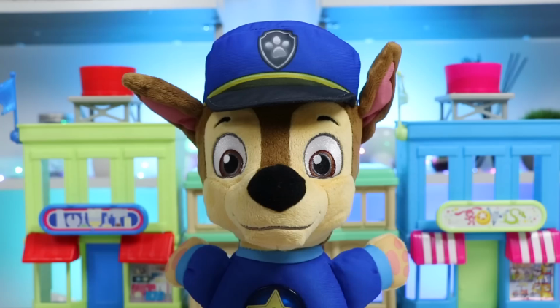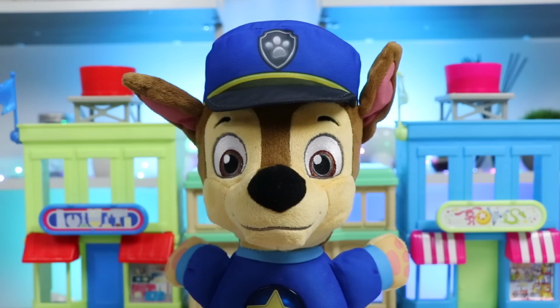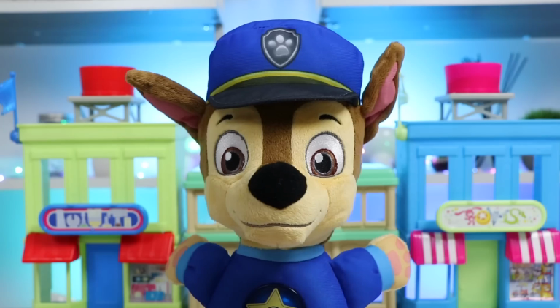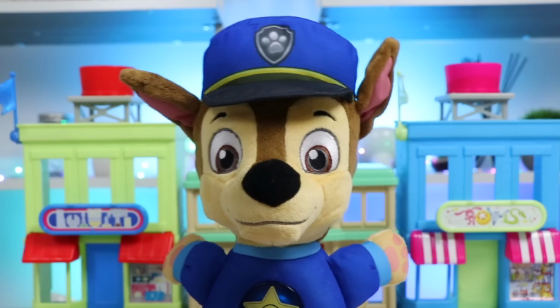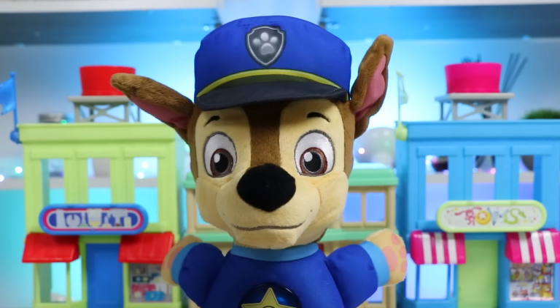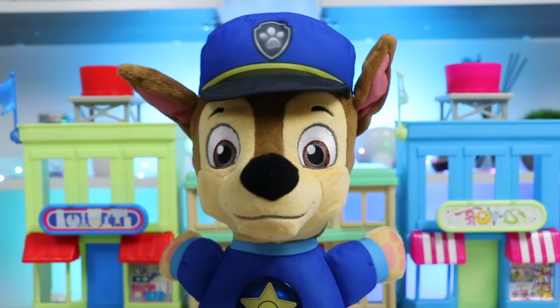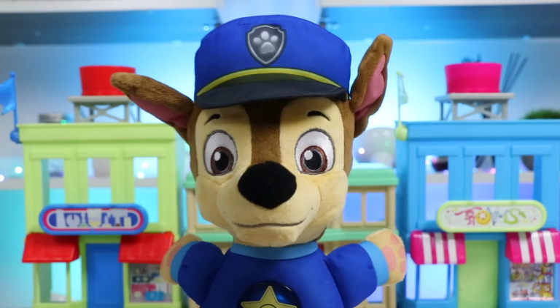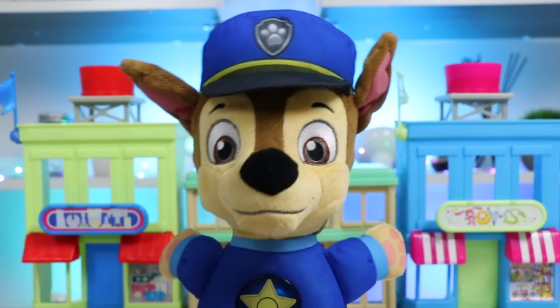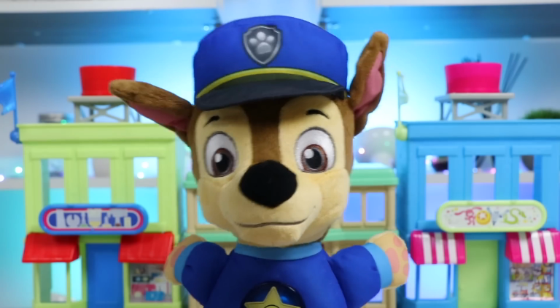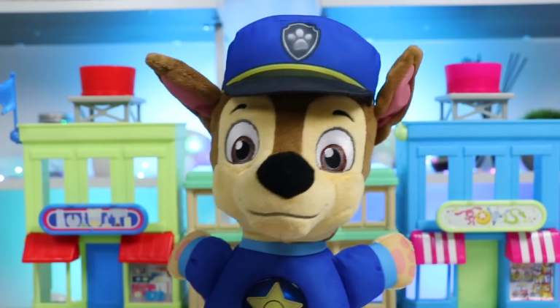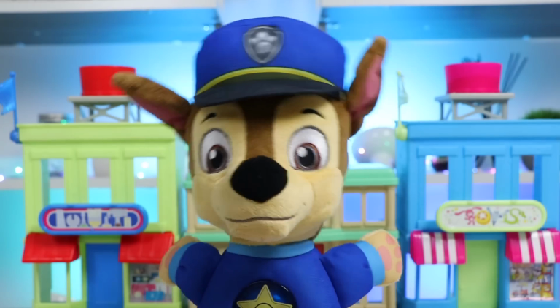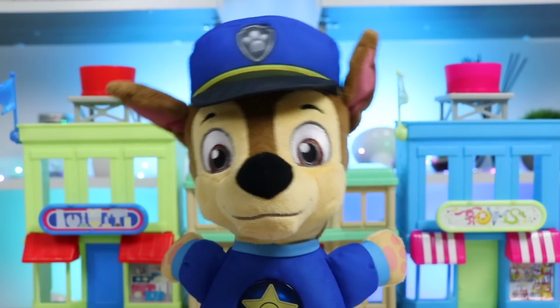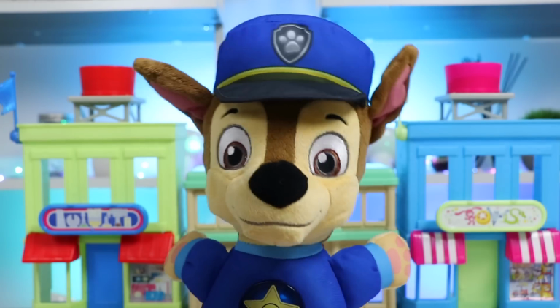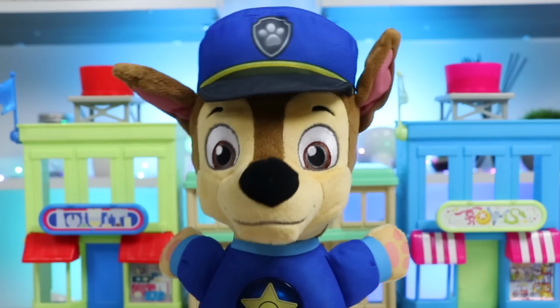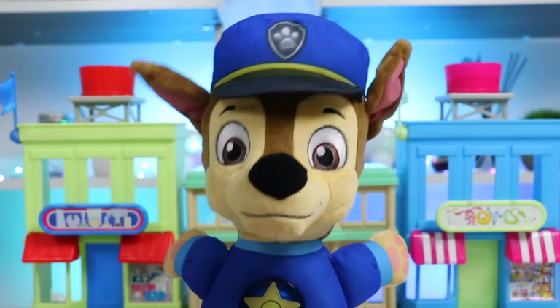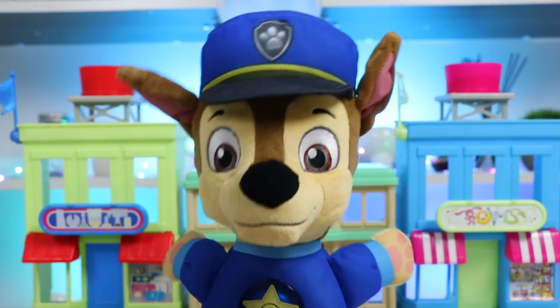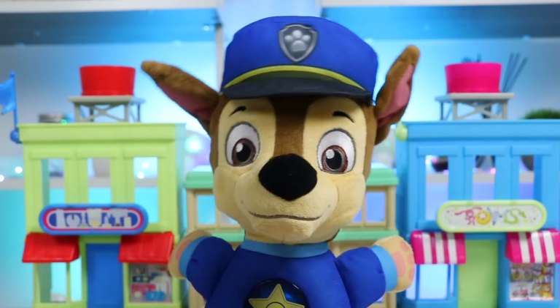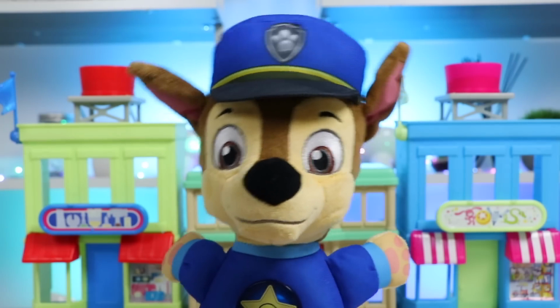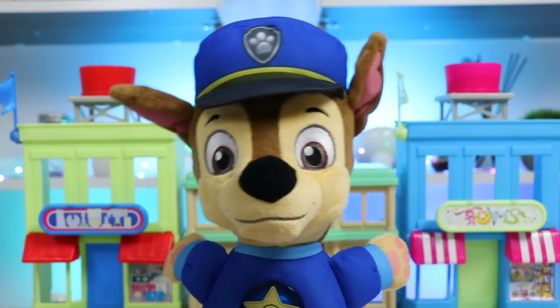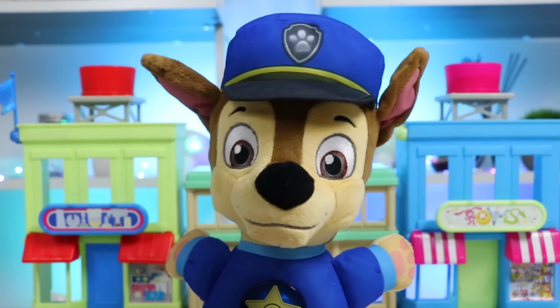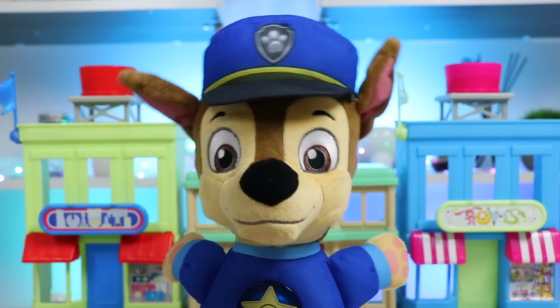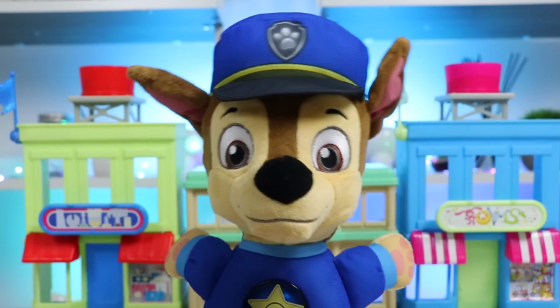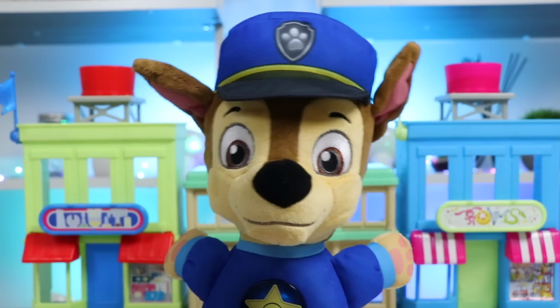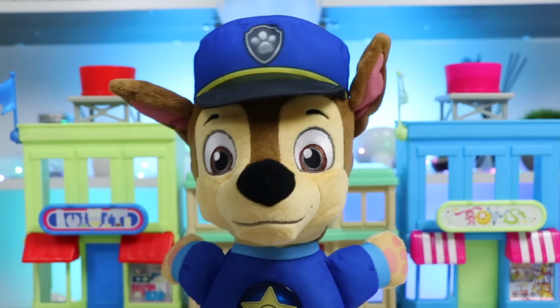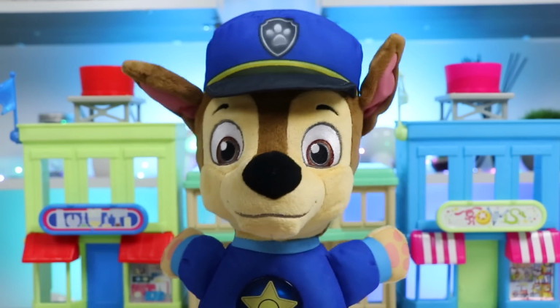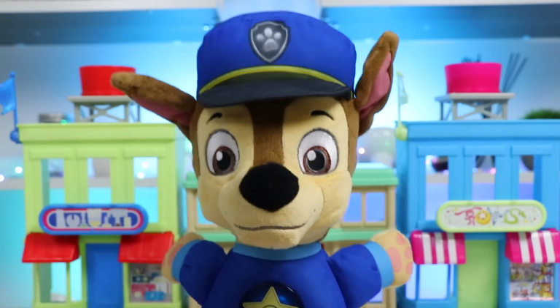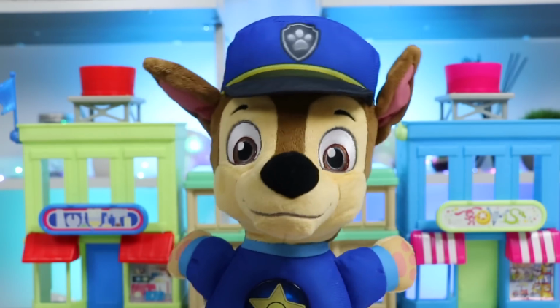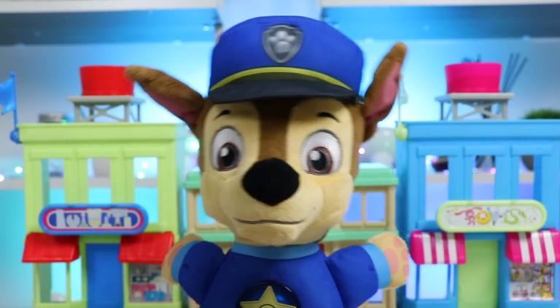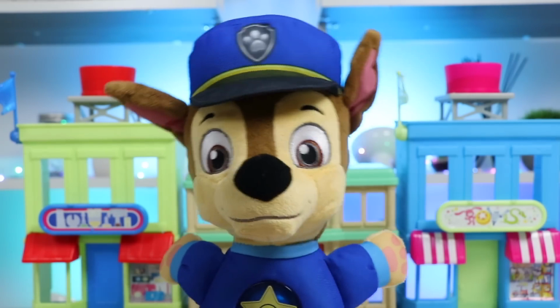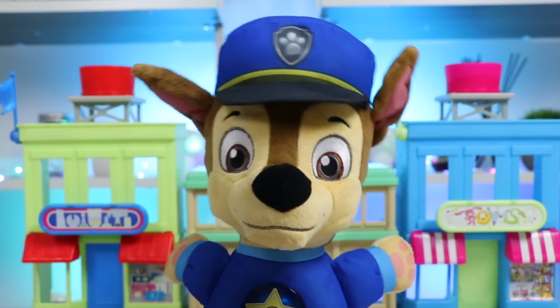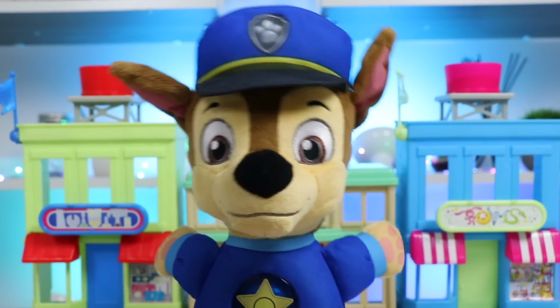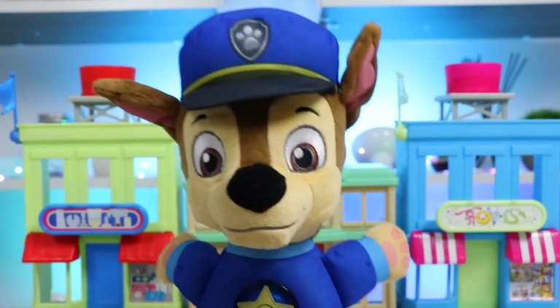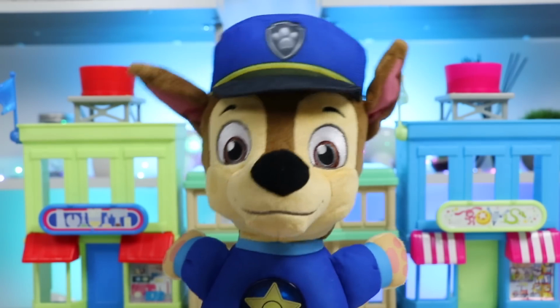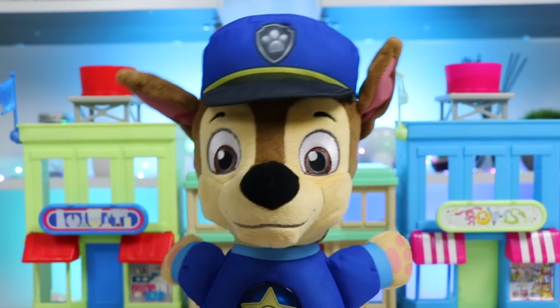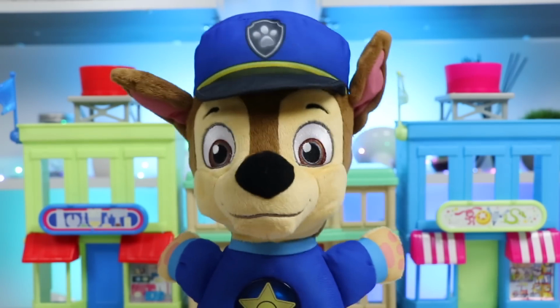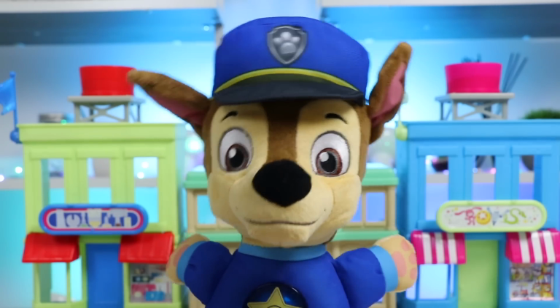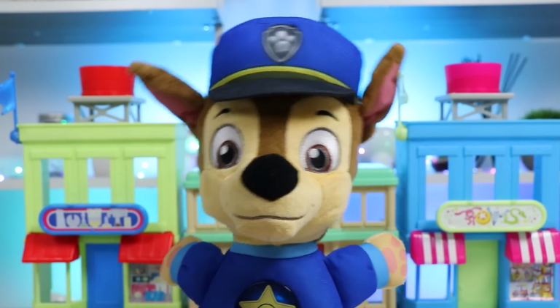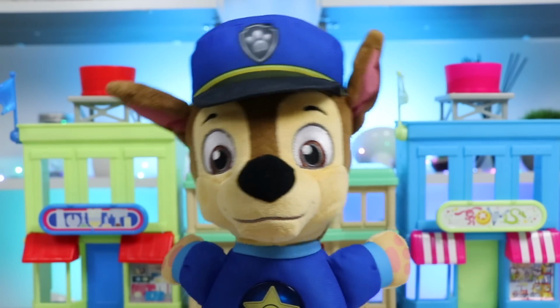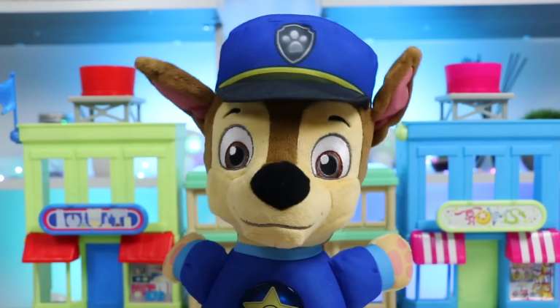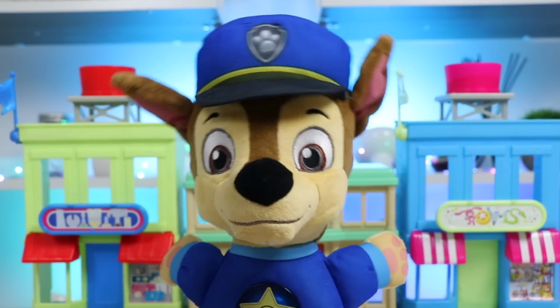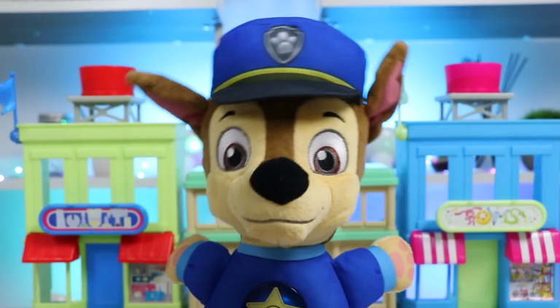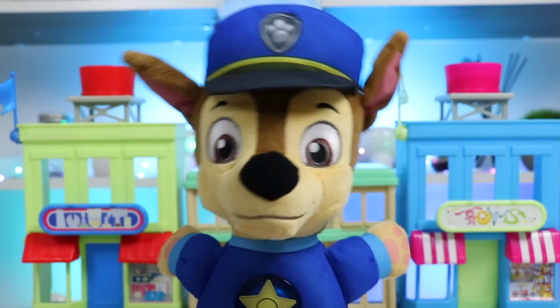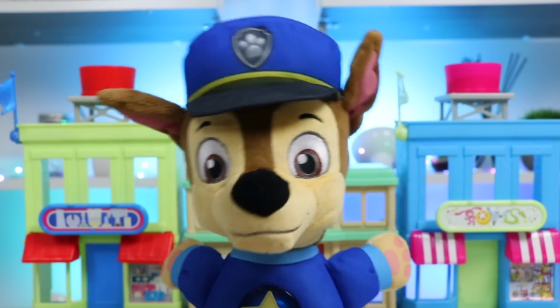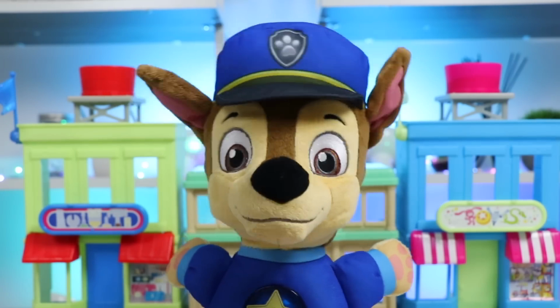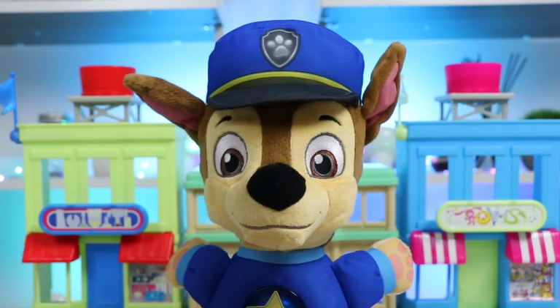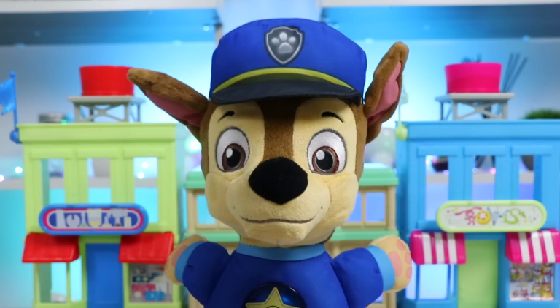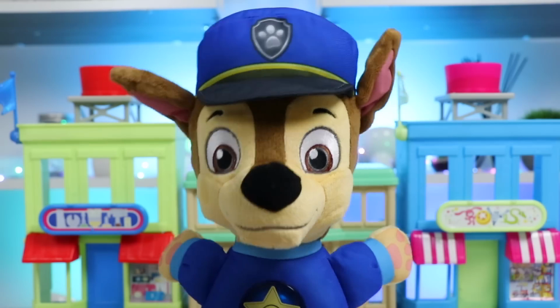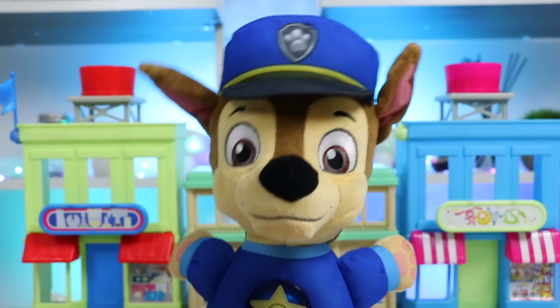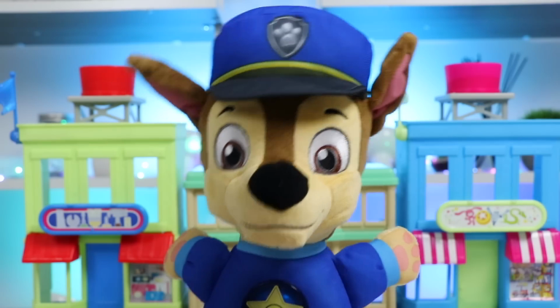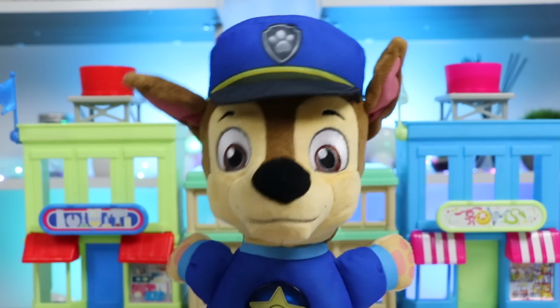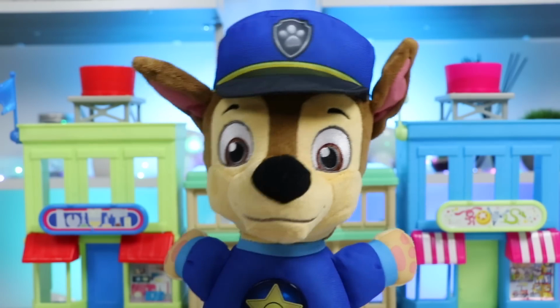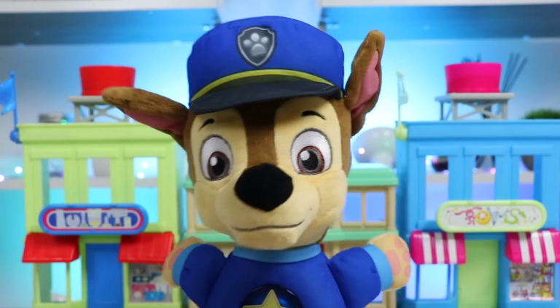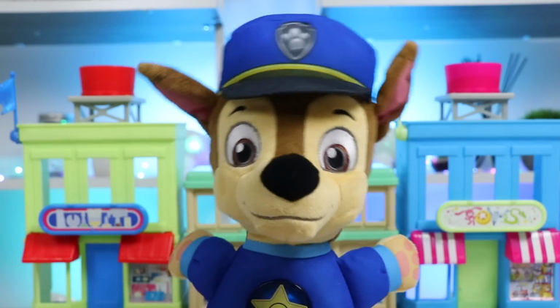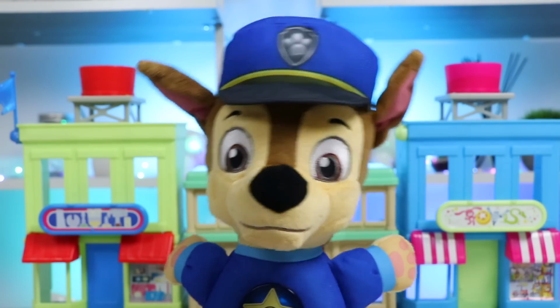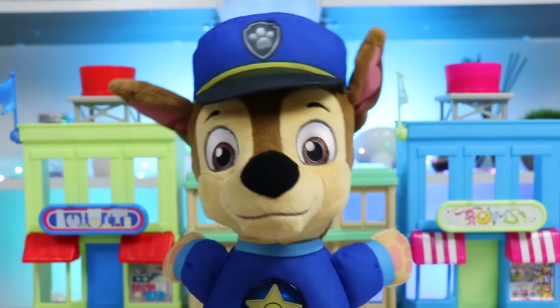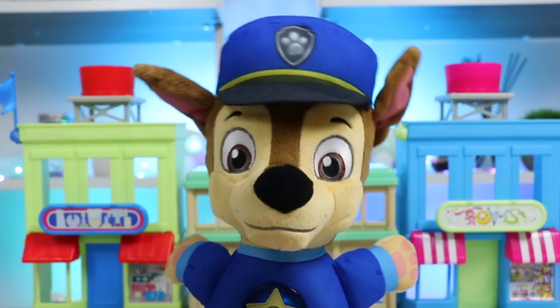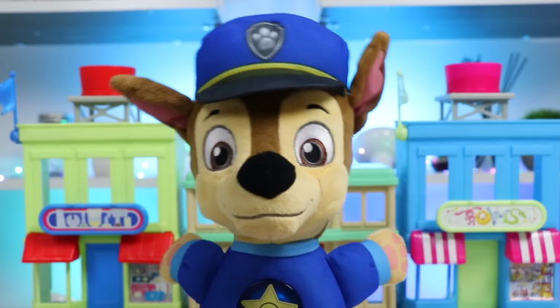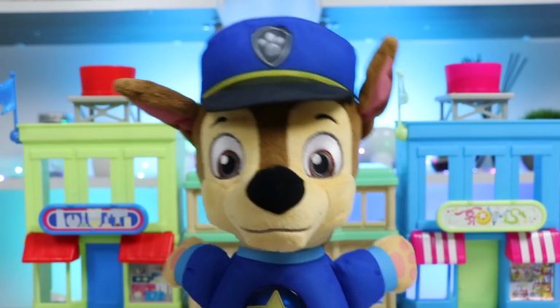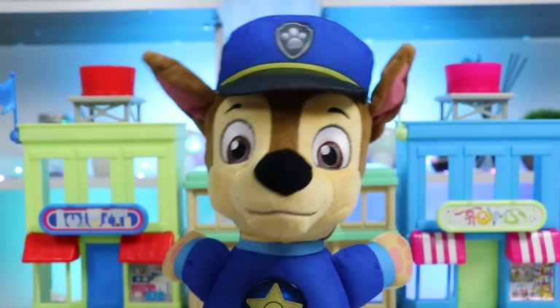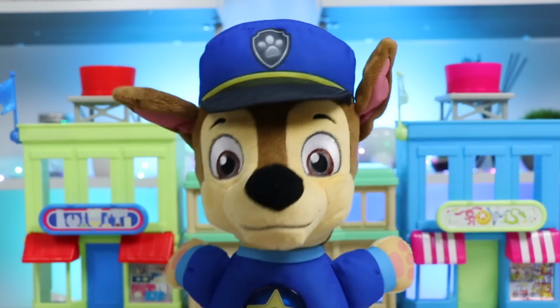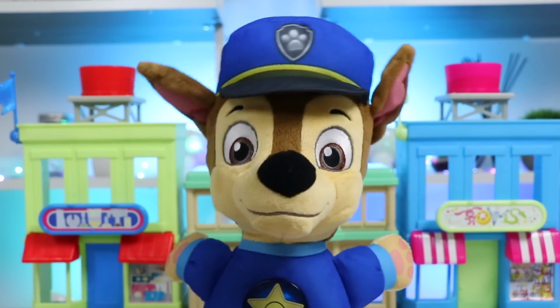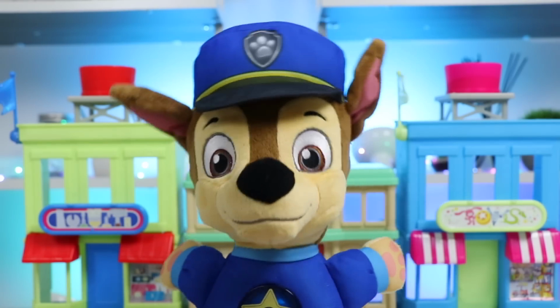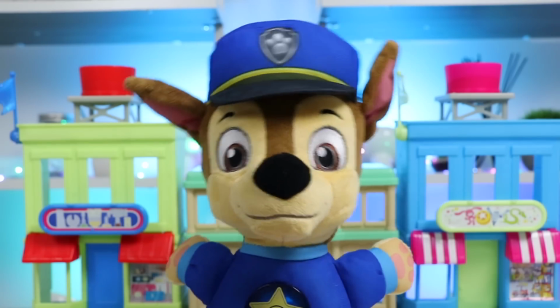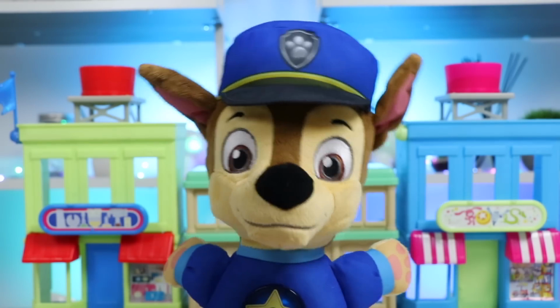Hi there, Awesomer Pop. I'm done with my pup missions and I'm super hungry. I came to the town square to grab some food. Let's head into this sandwich shop together.